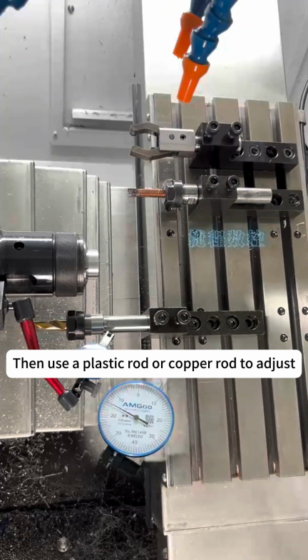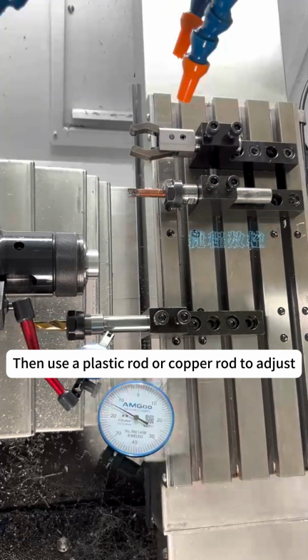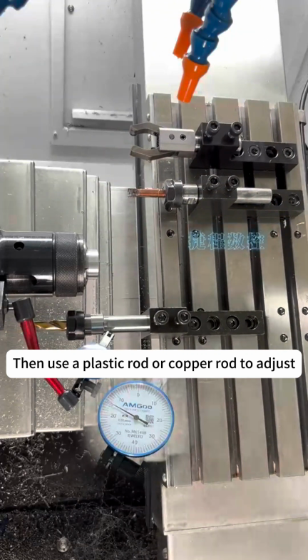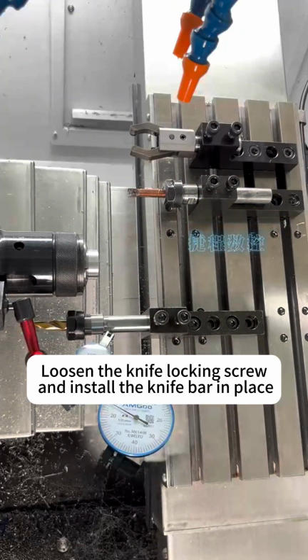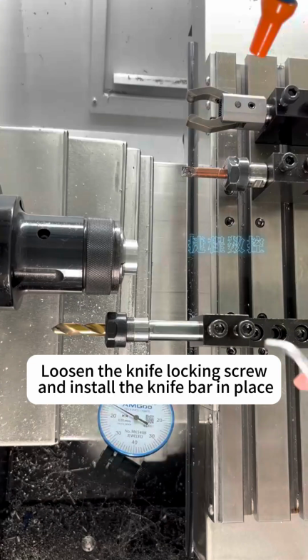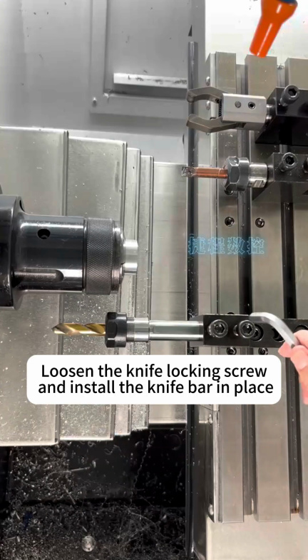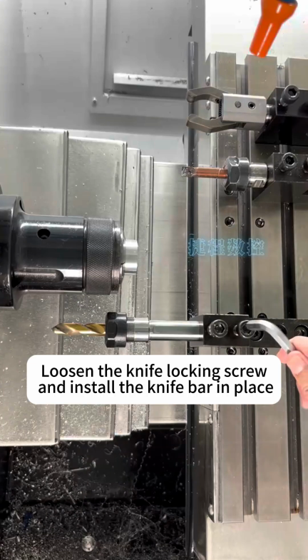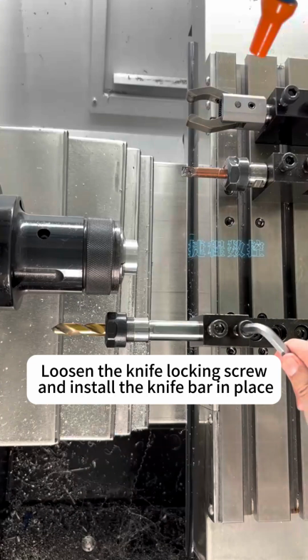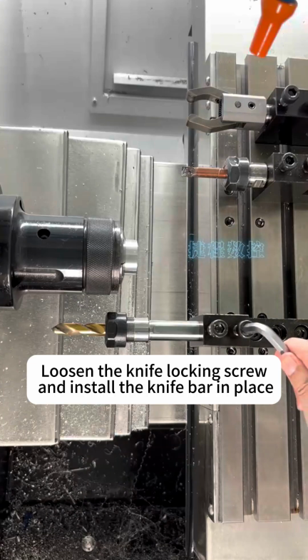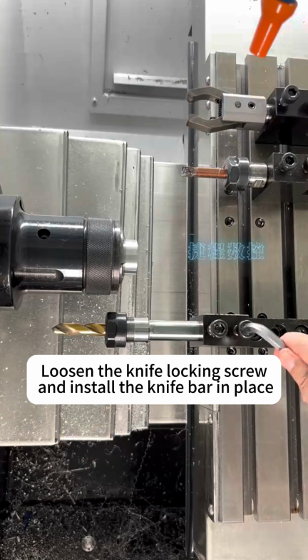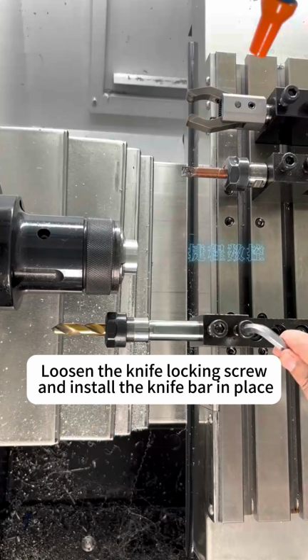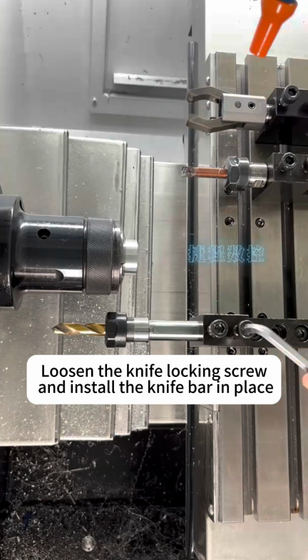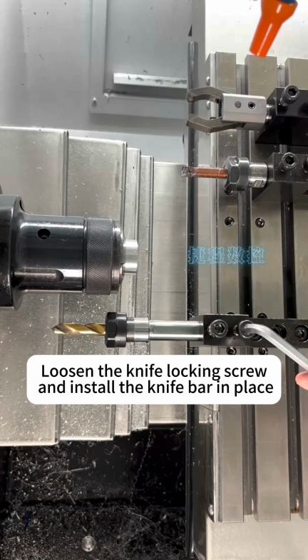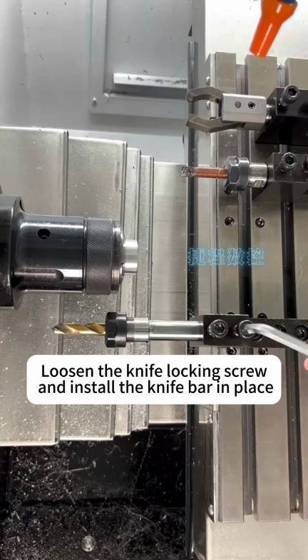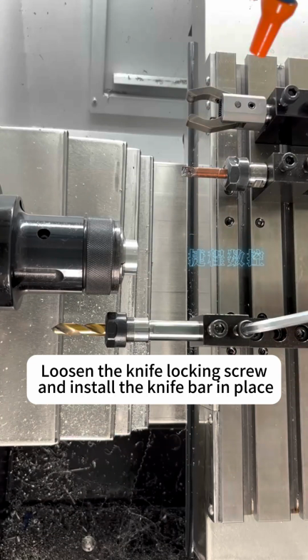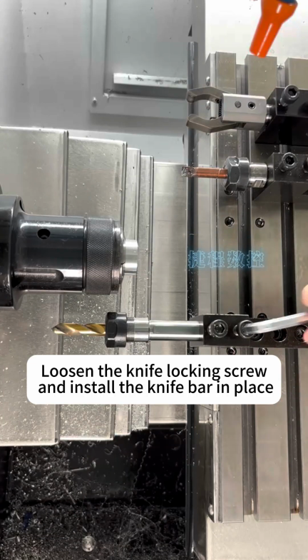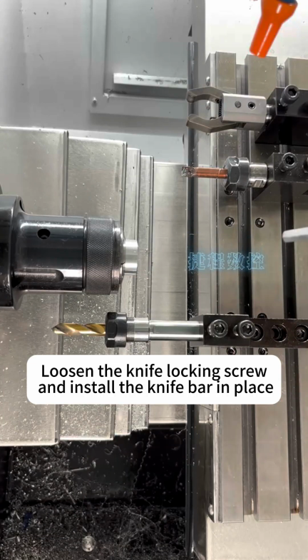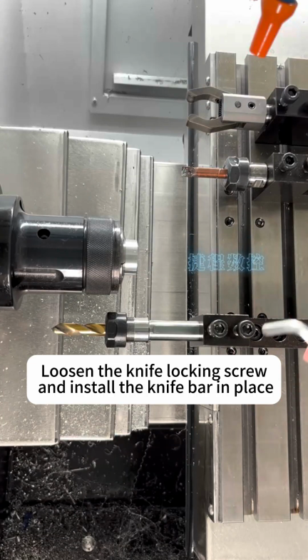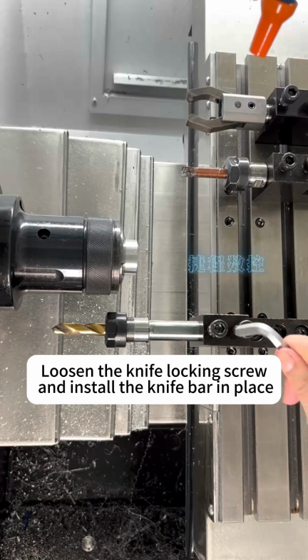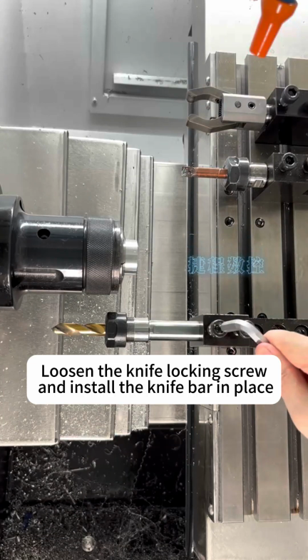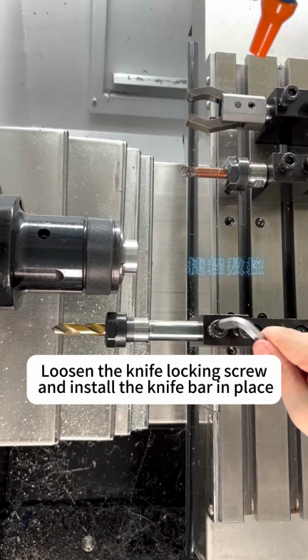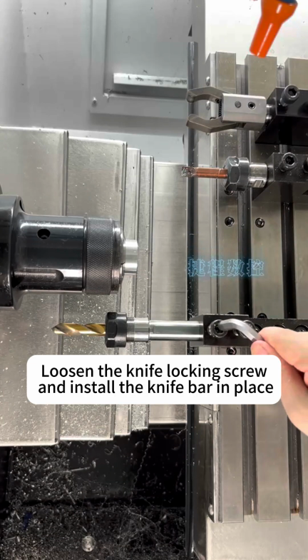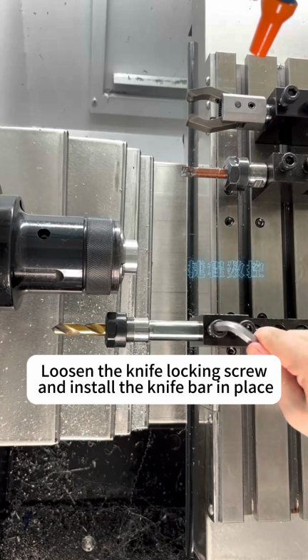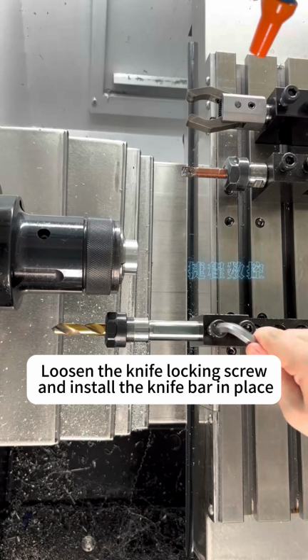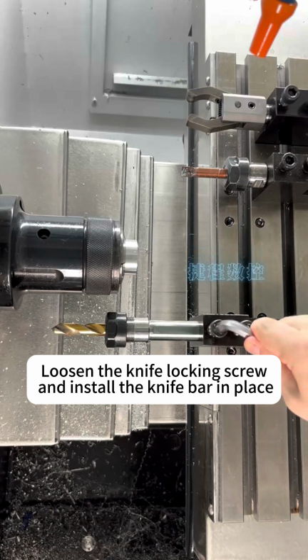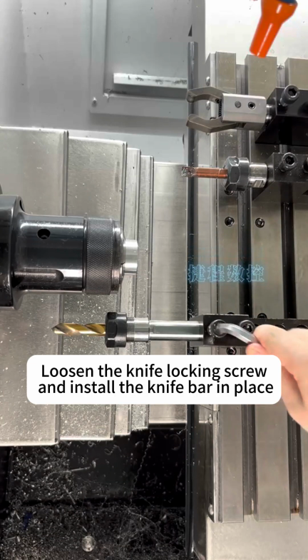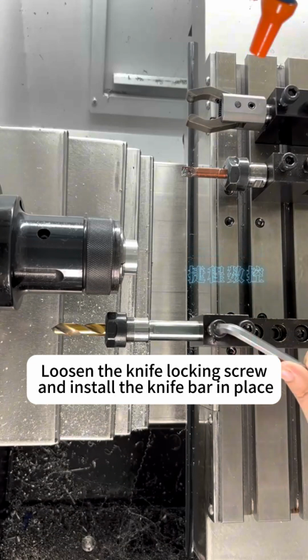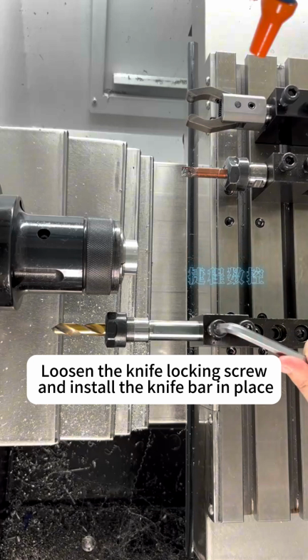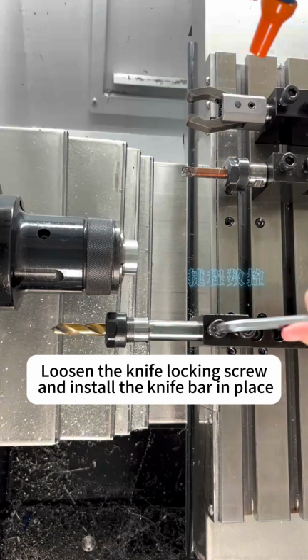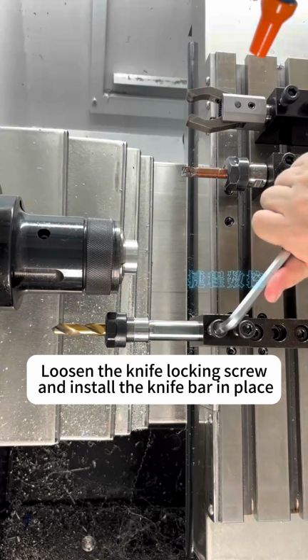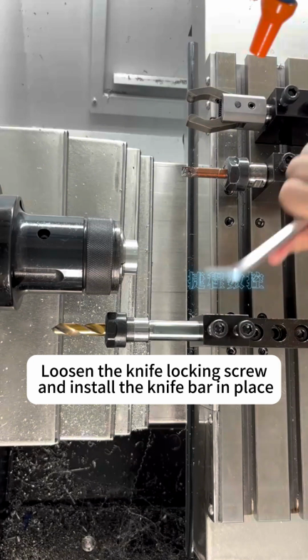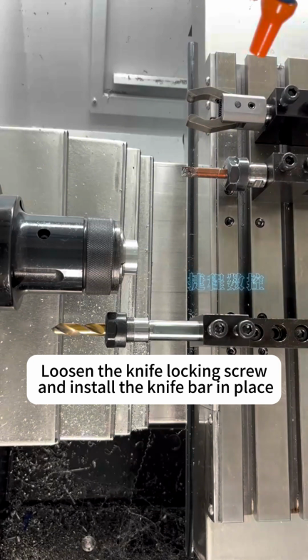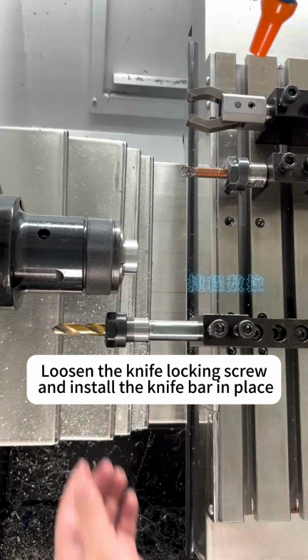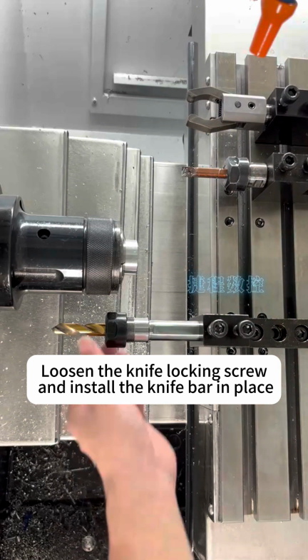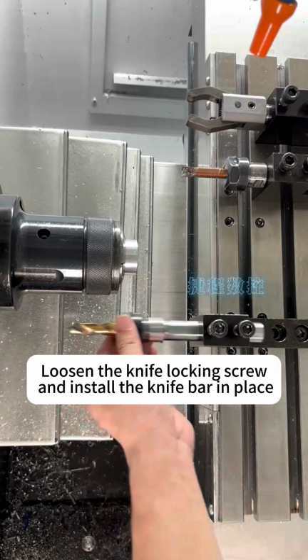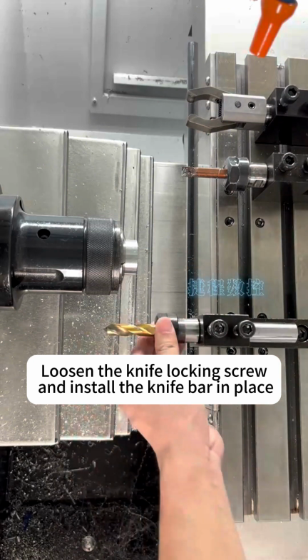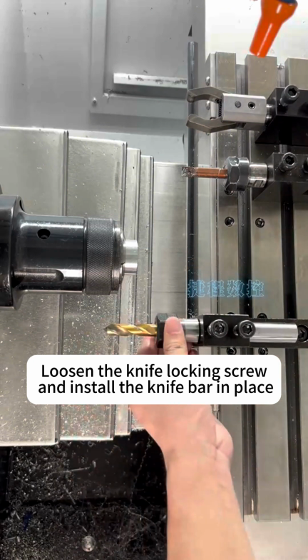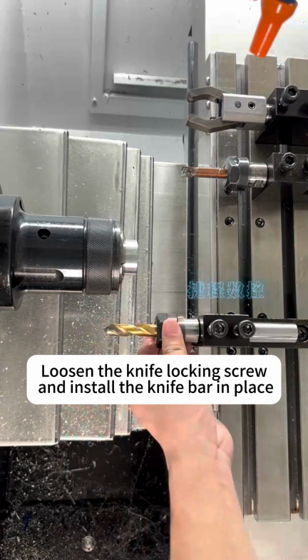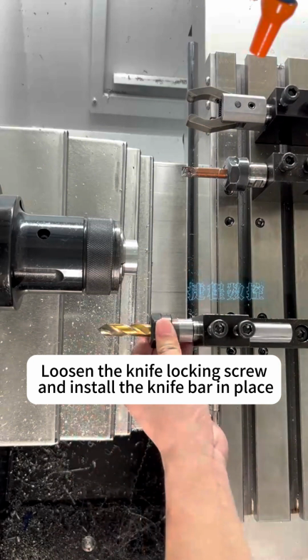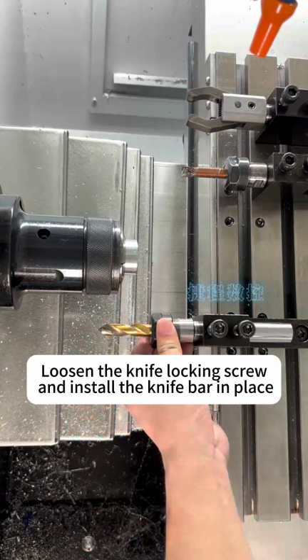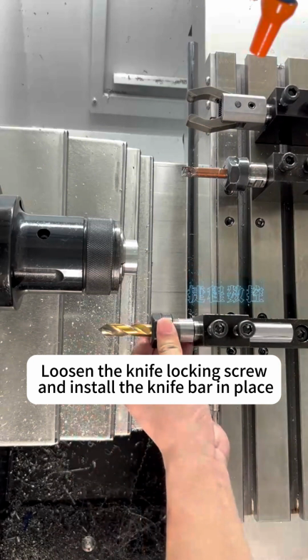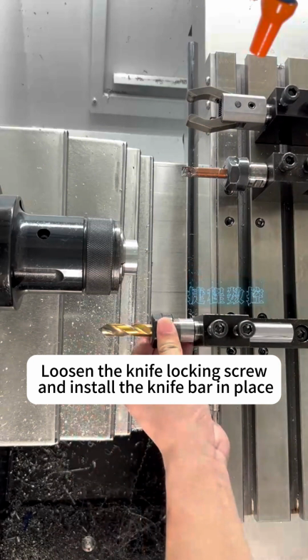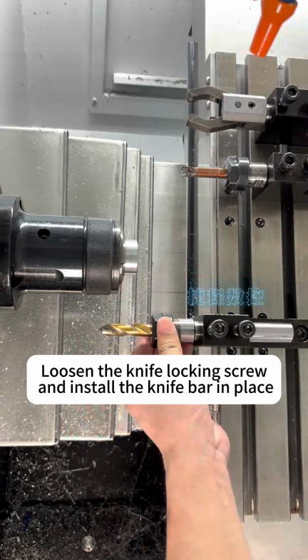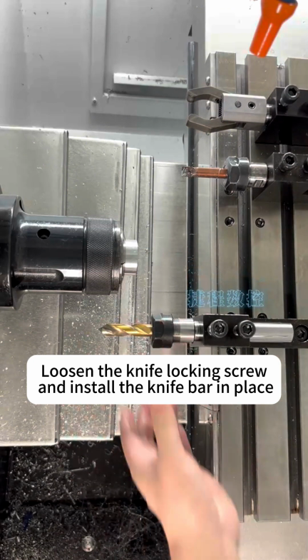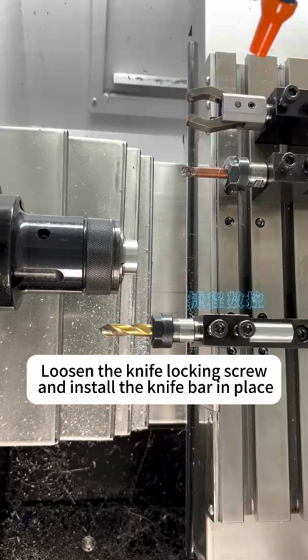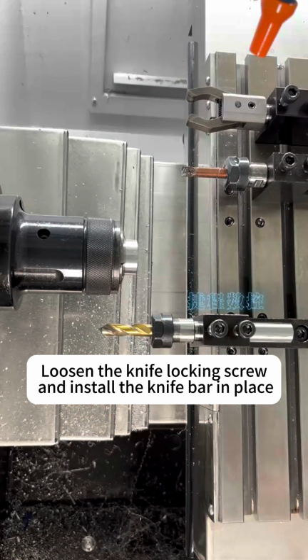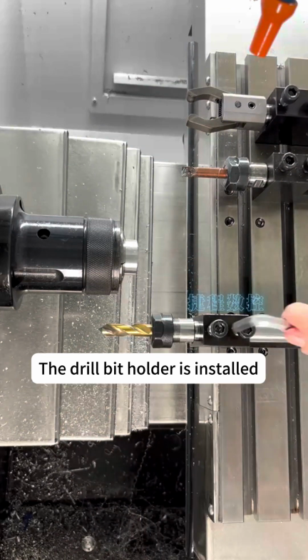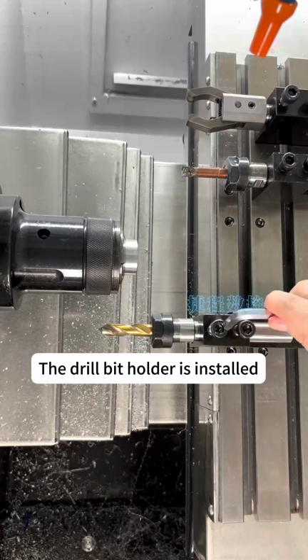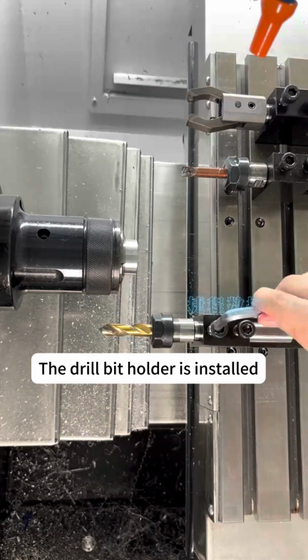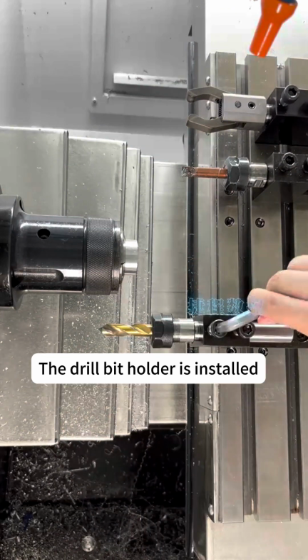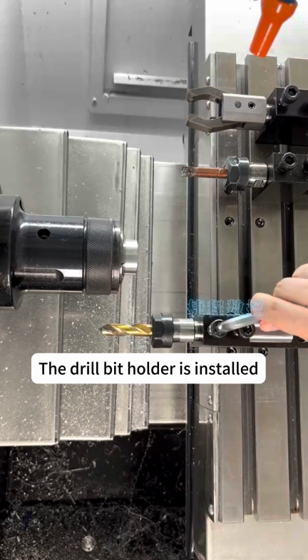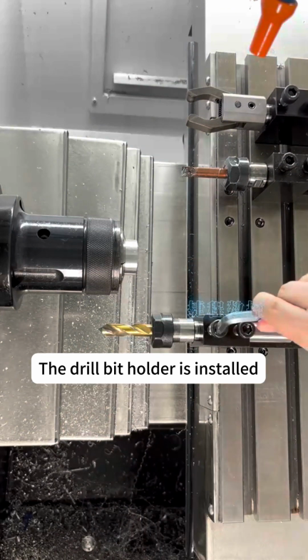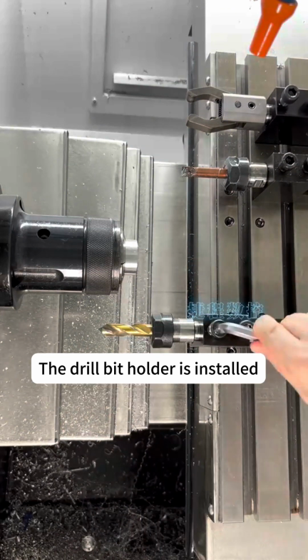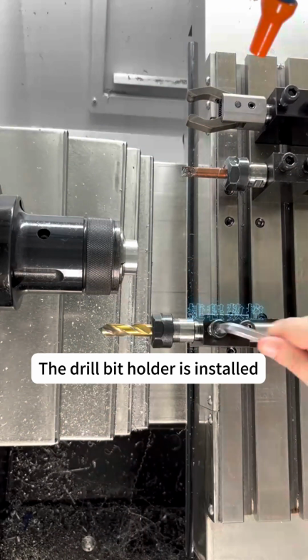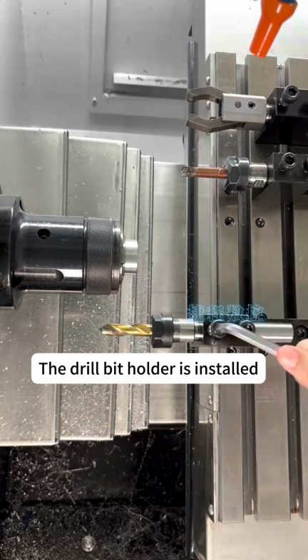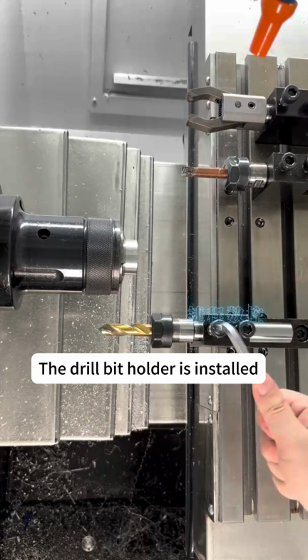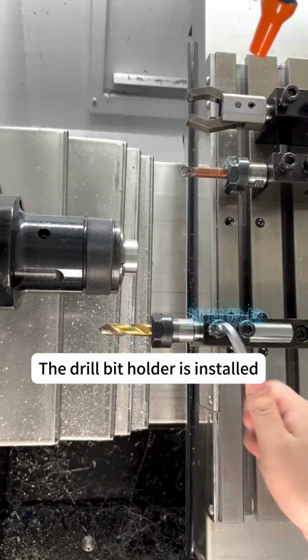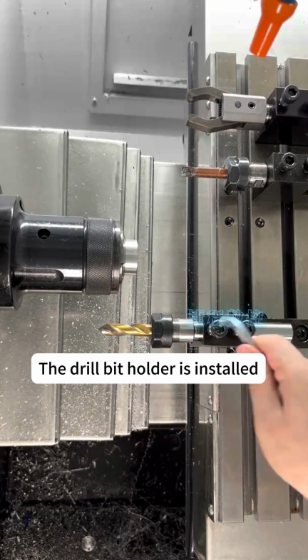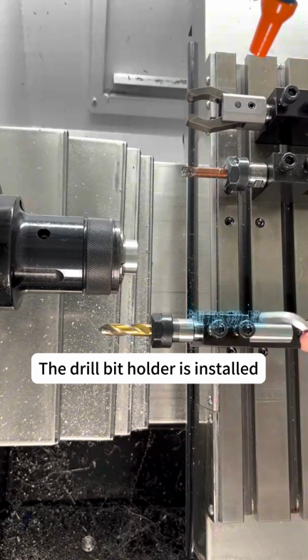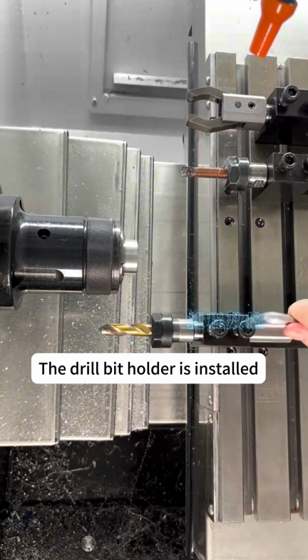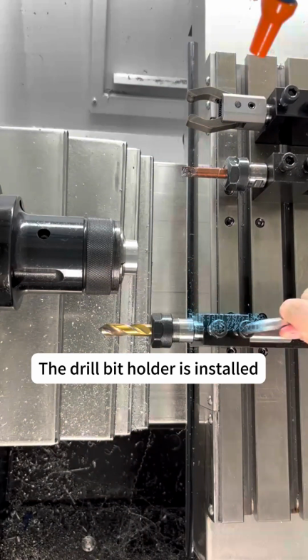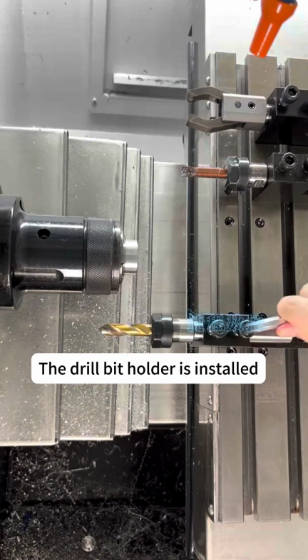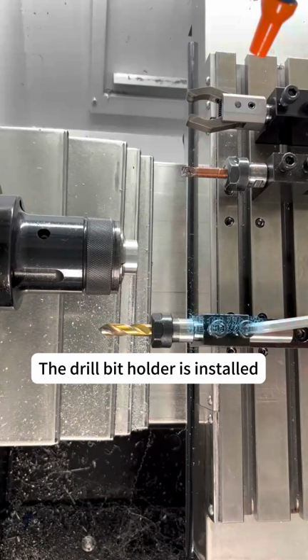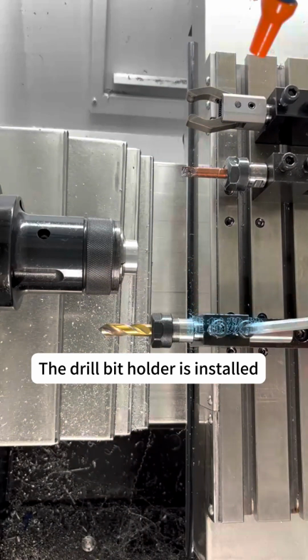Loosen the knife locking screw and install the knife bar in place. The drill bit holder is now installed.